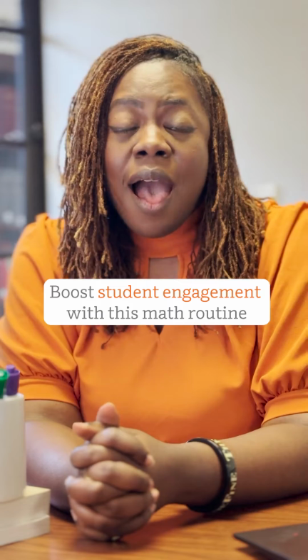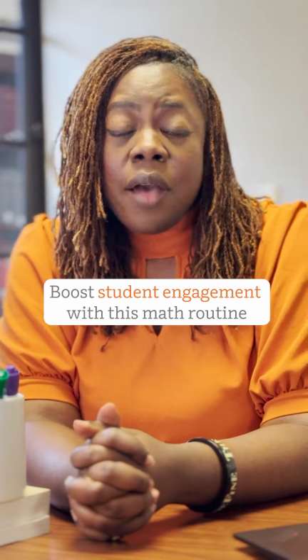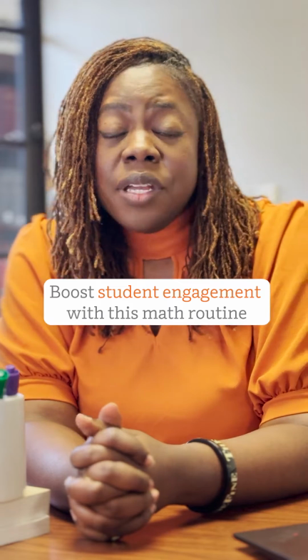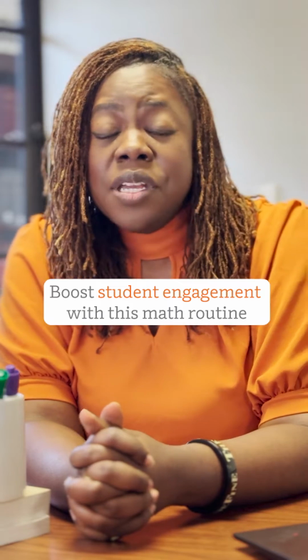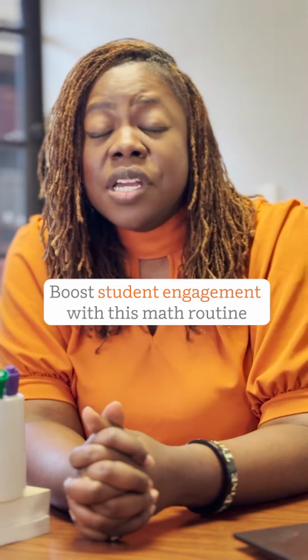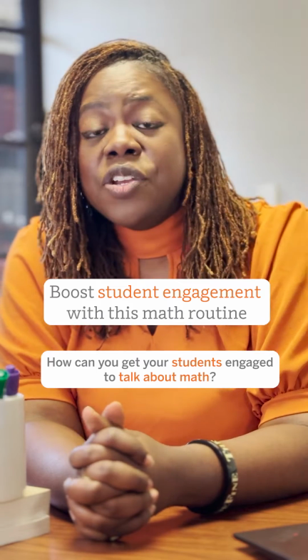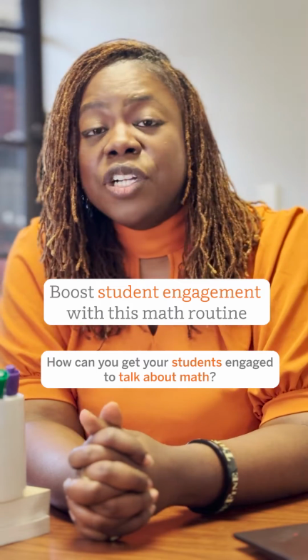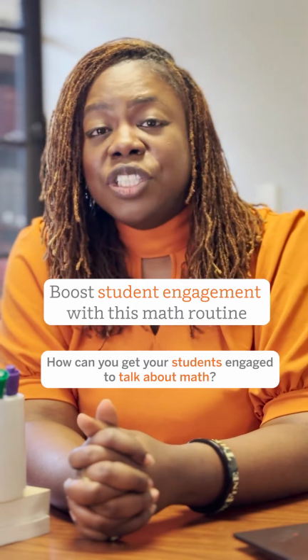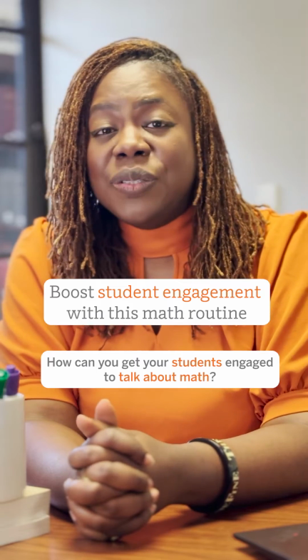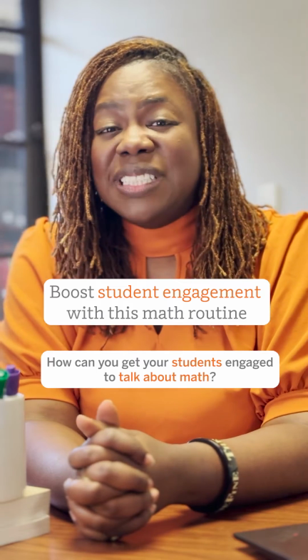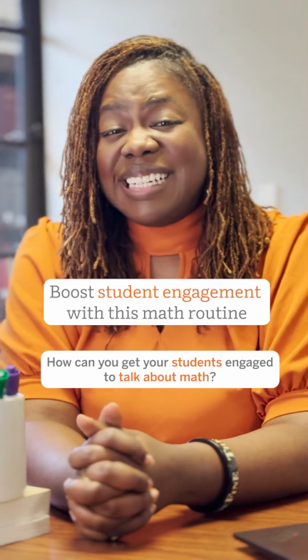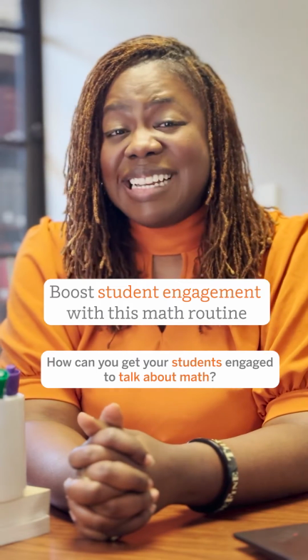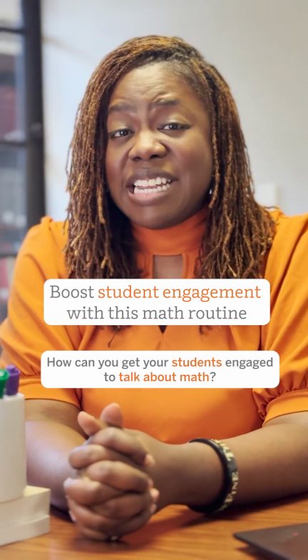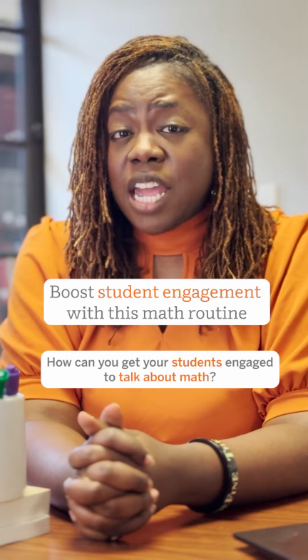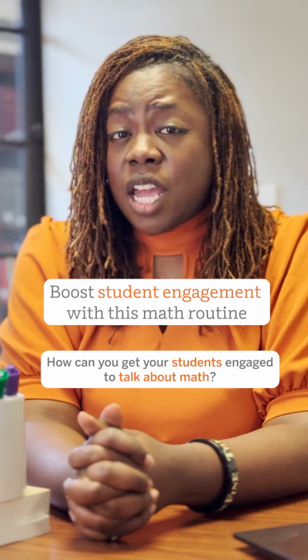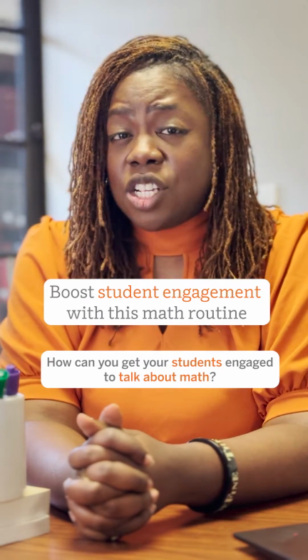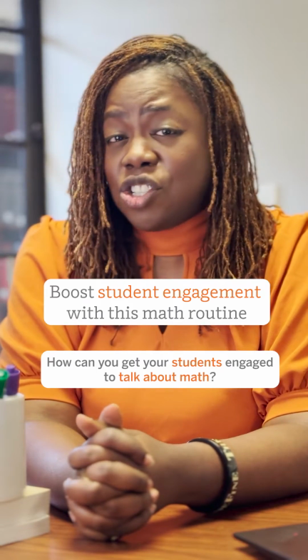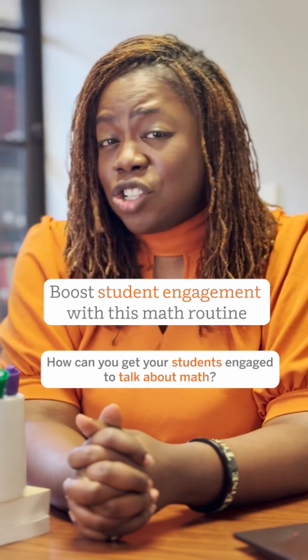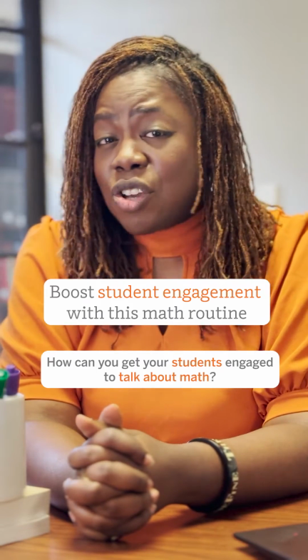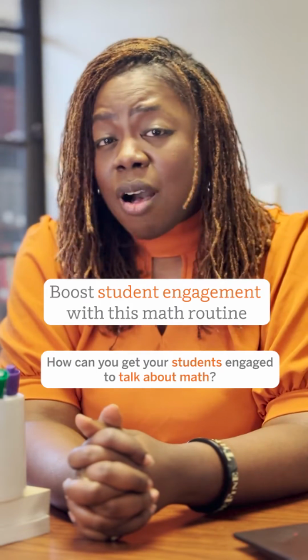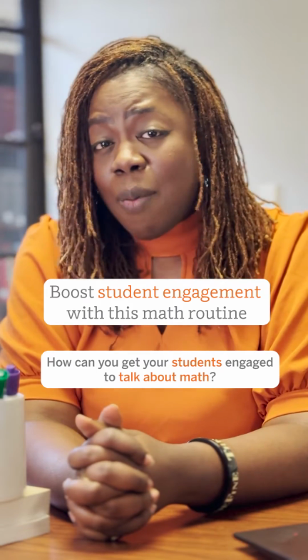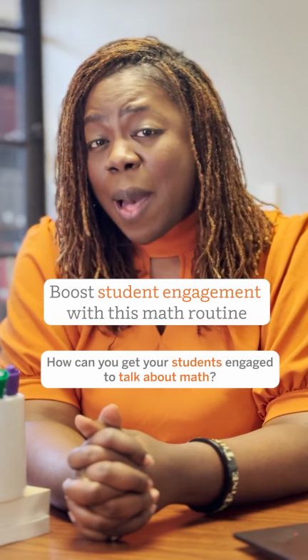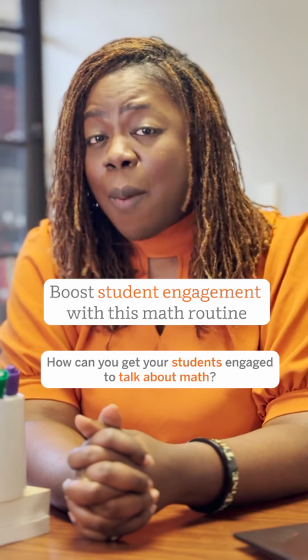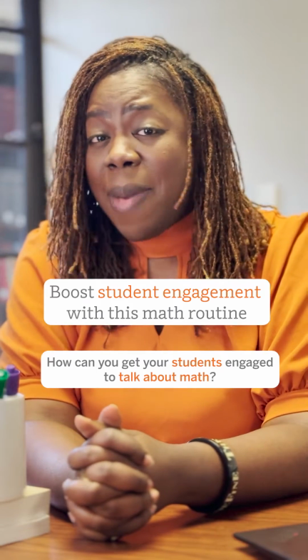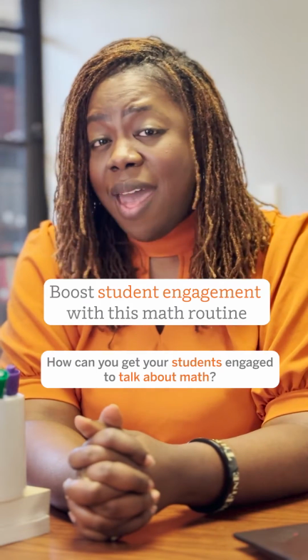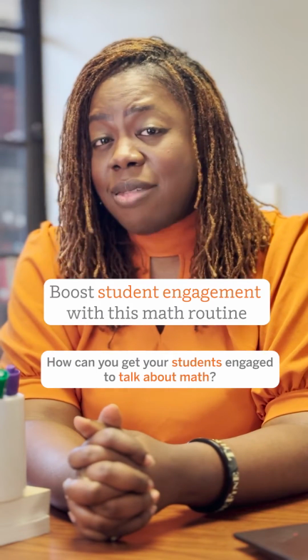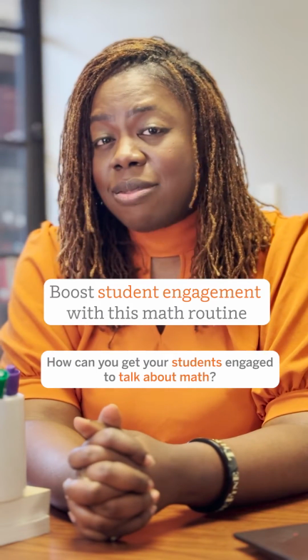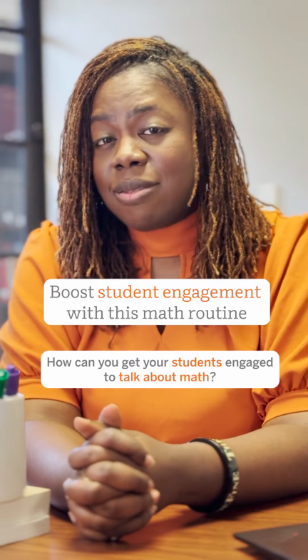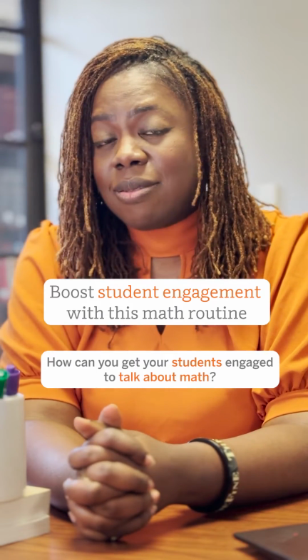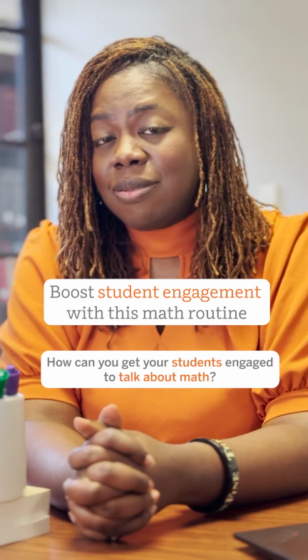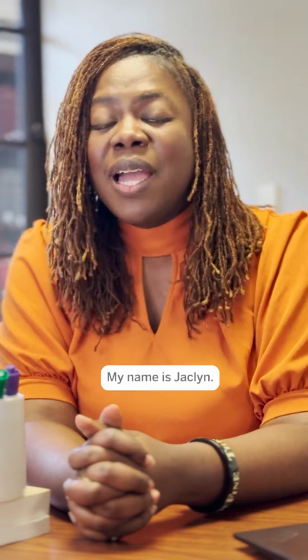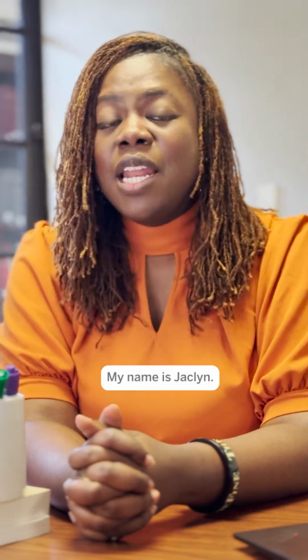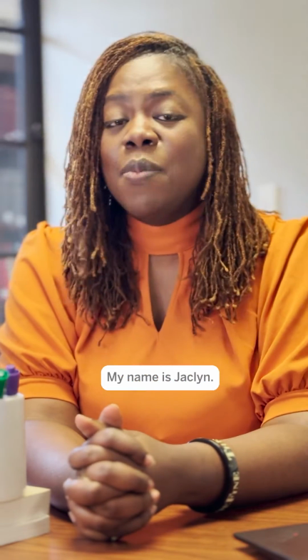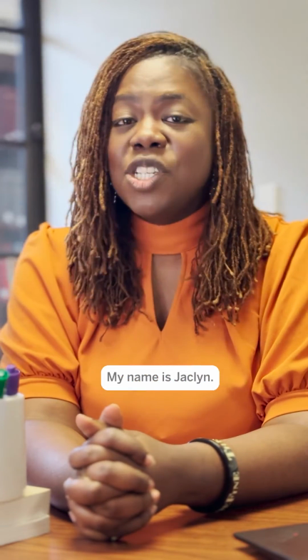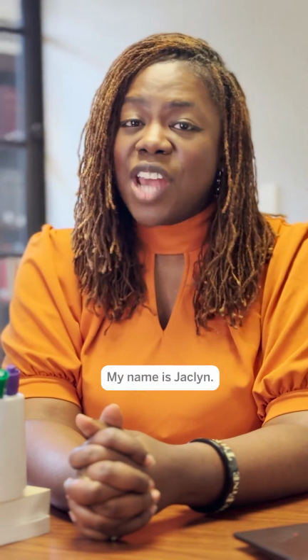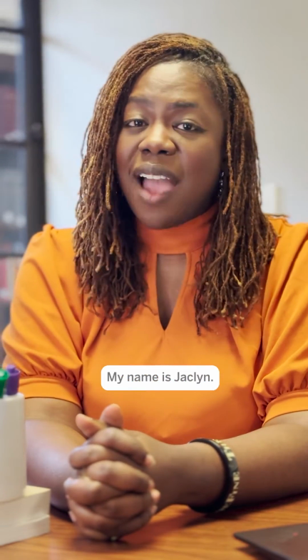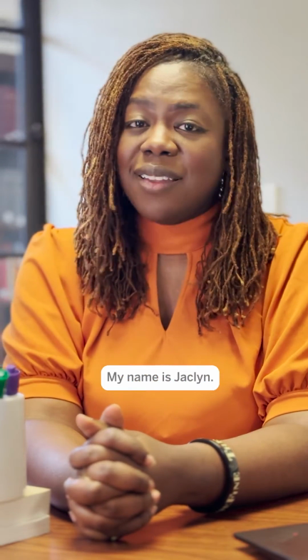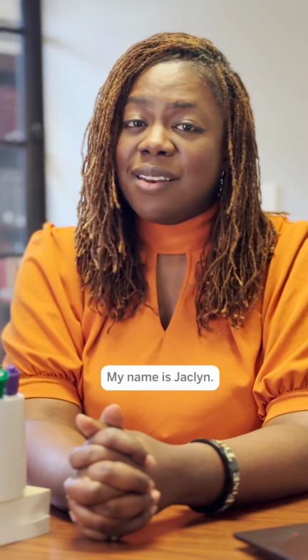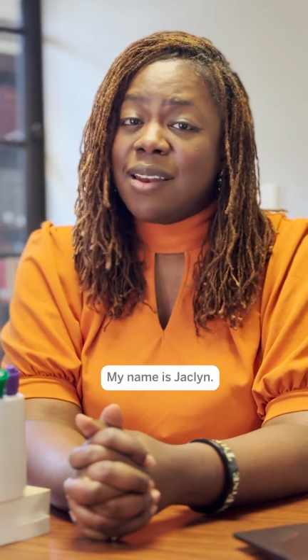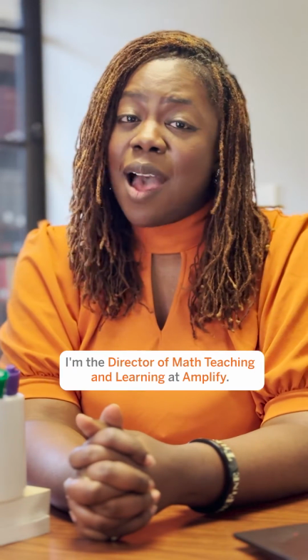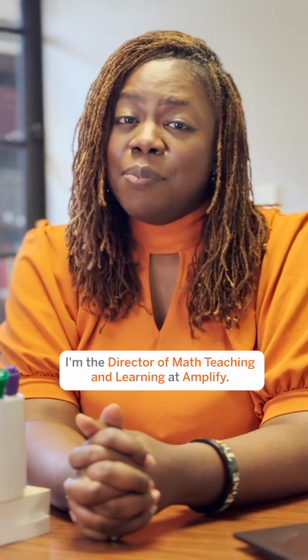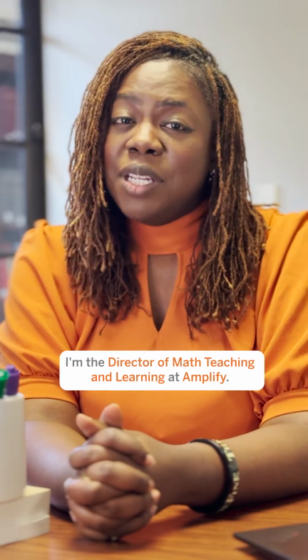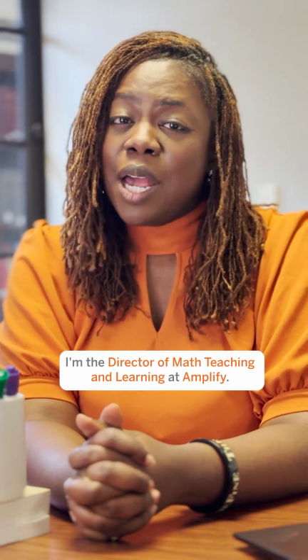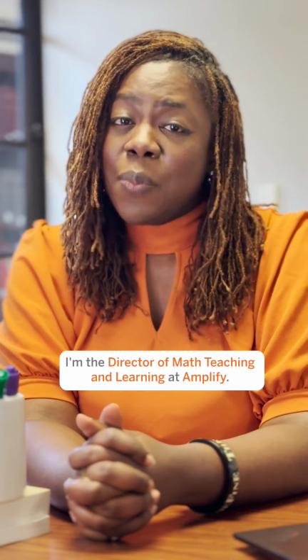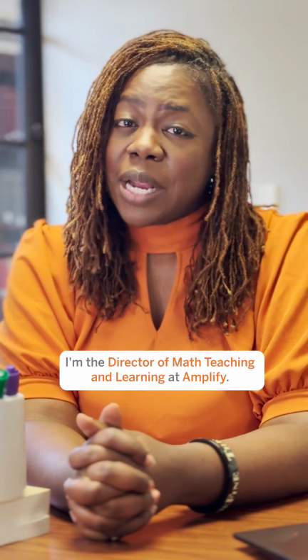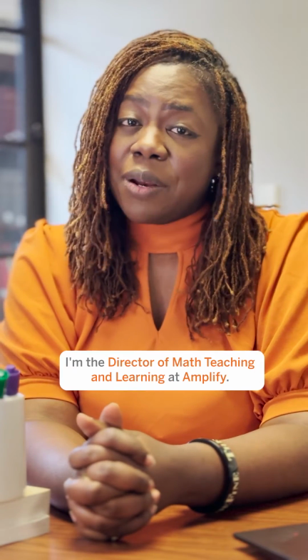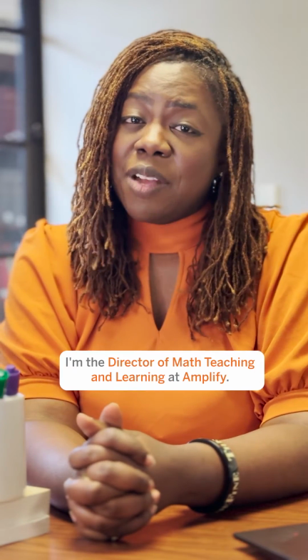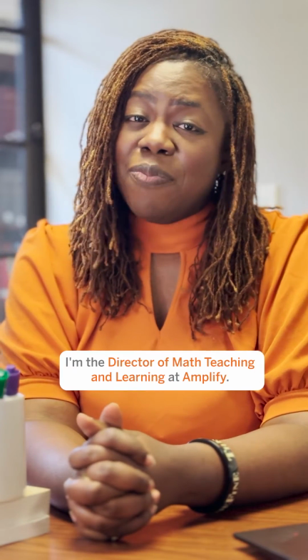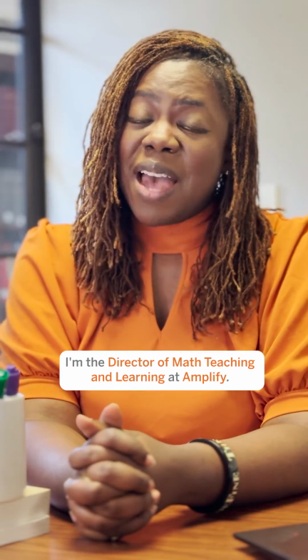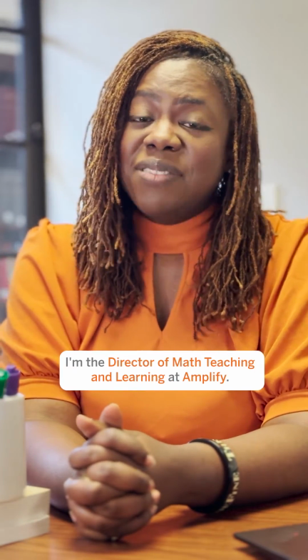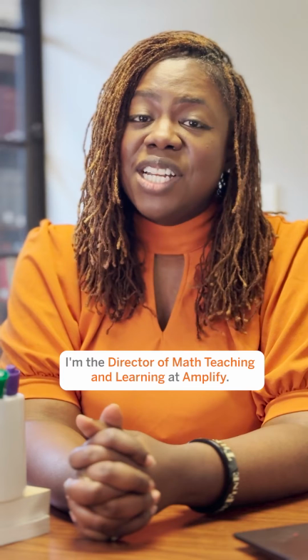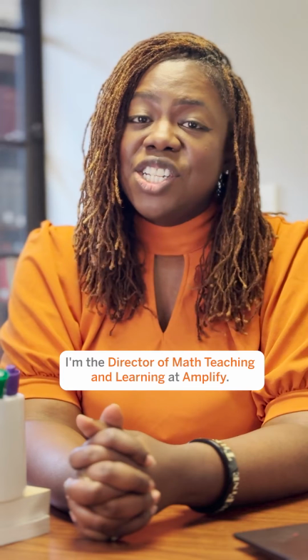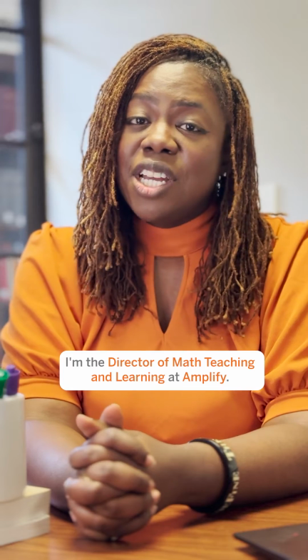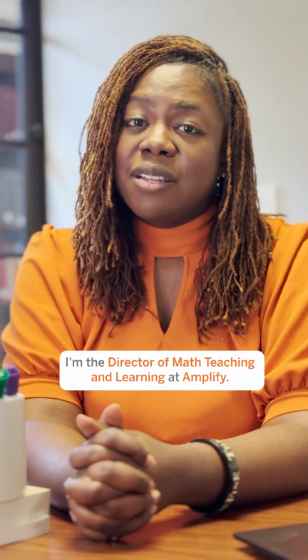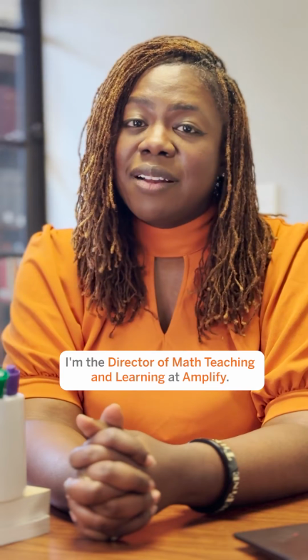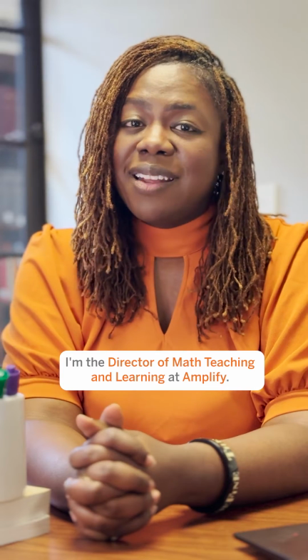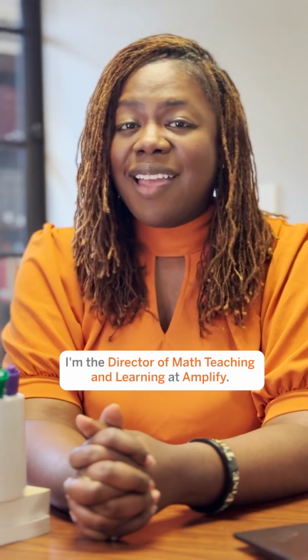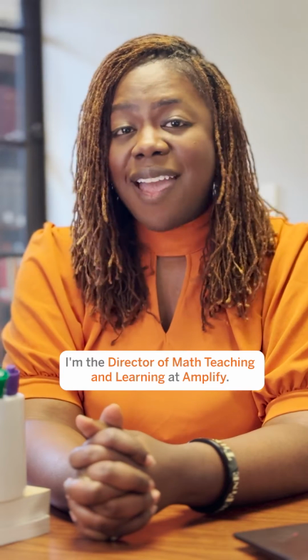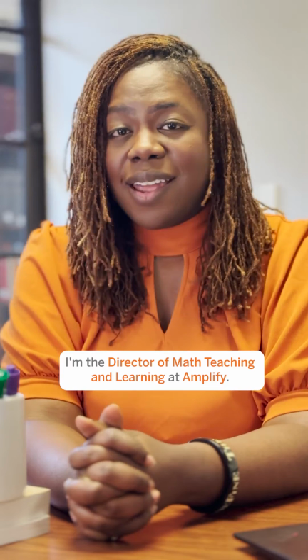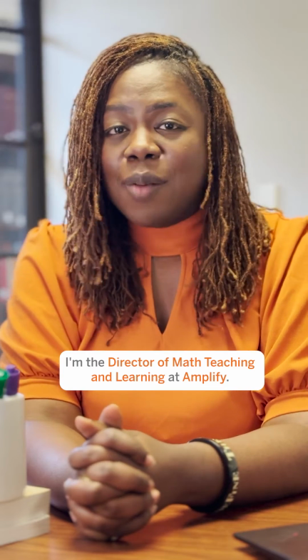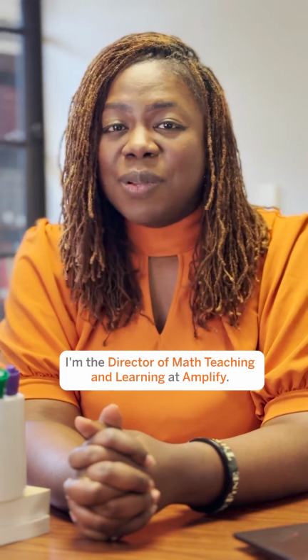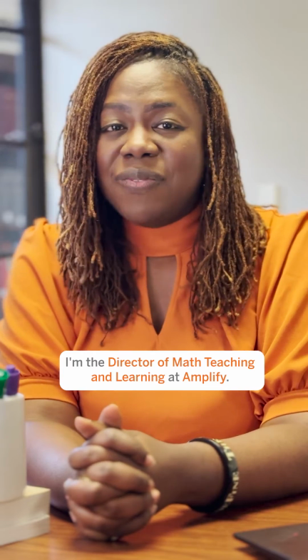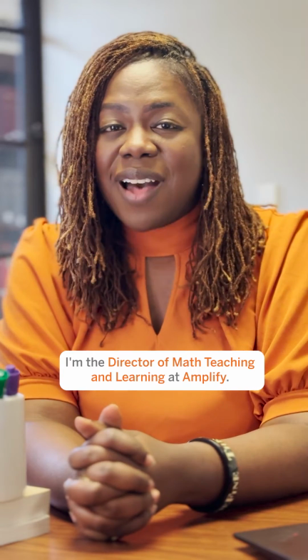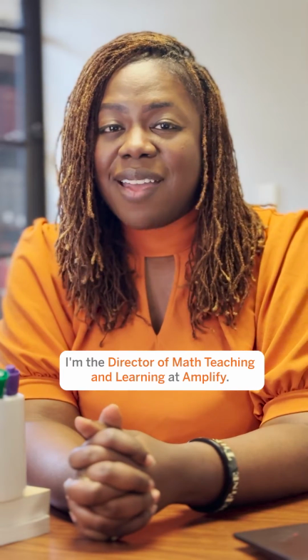How can you get your students engaged to talk about math? My name is Jacqueline and I'm the Director of Math Teaching and Learning at Amplify.